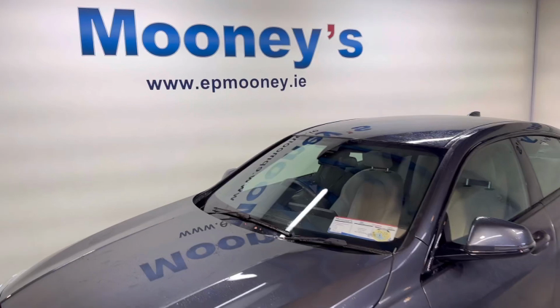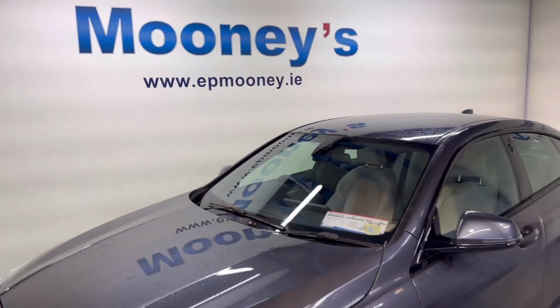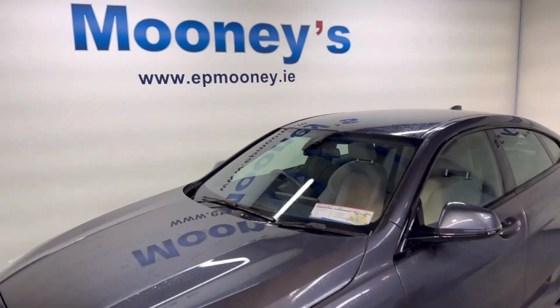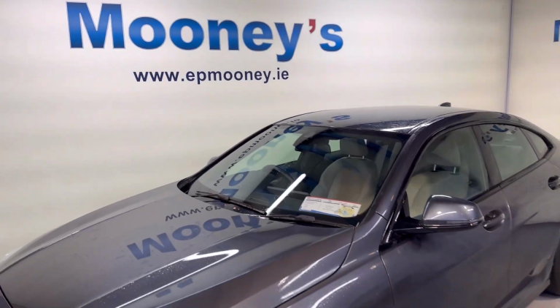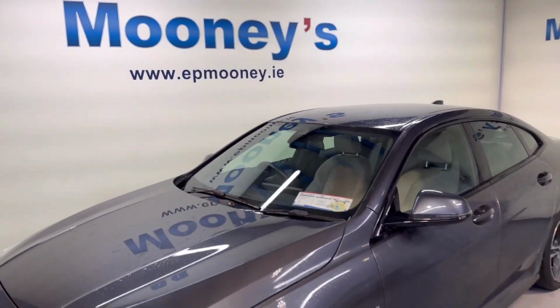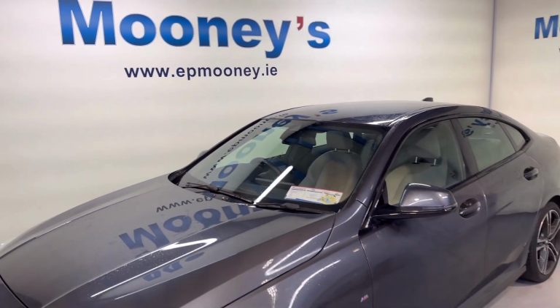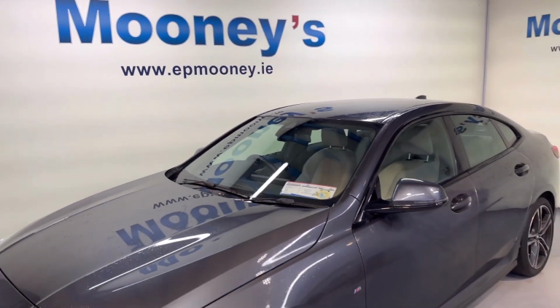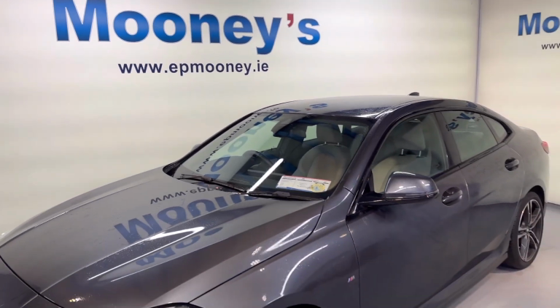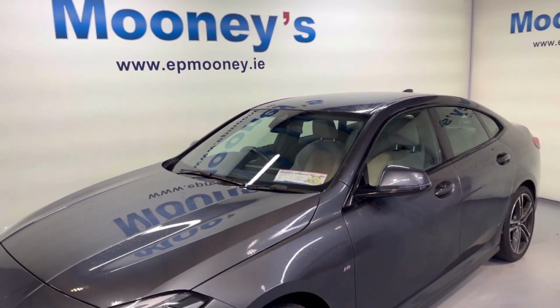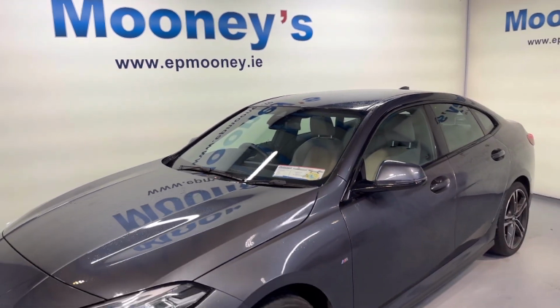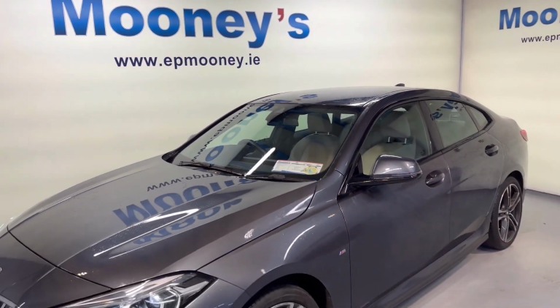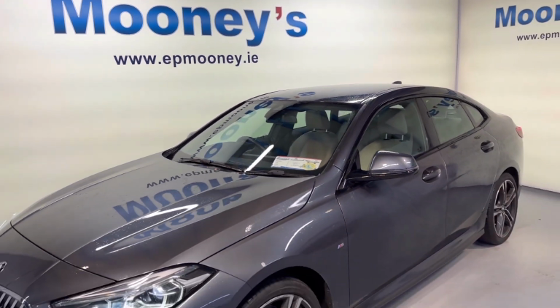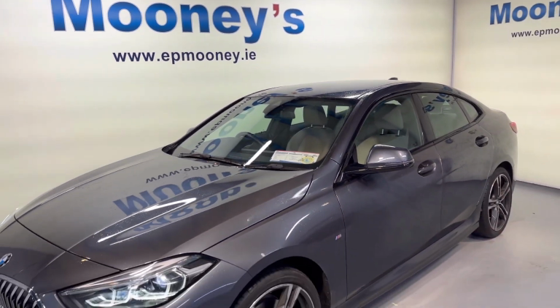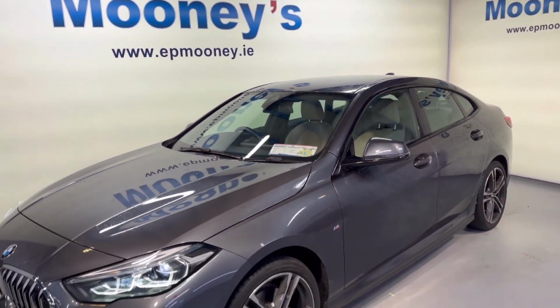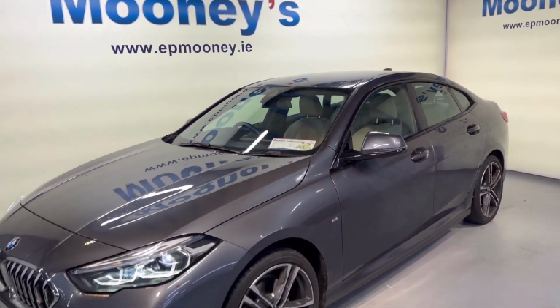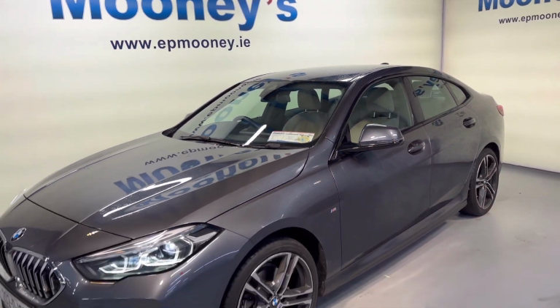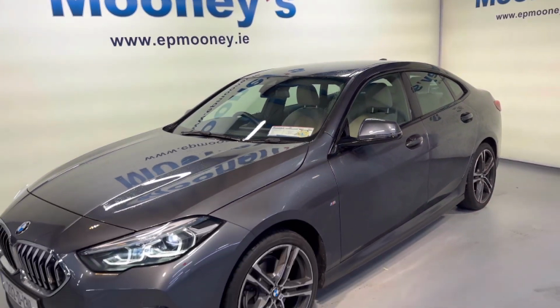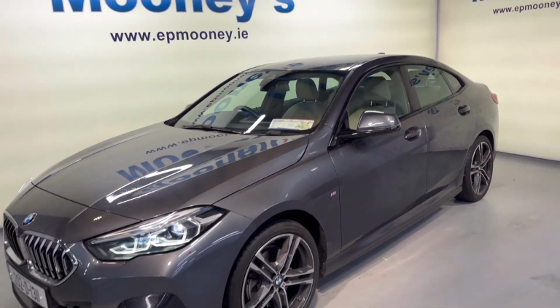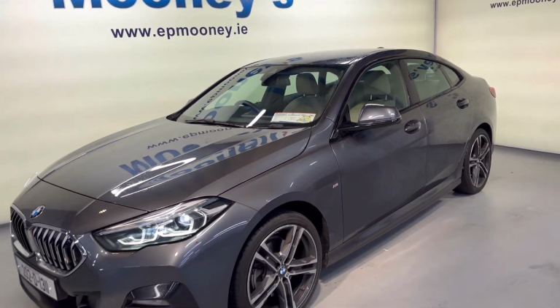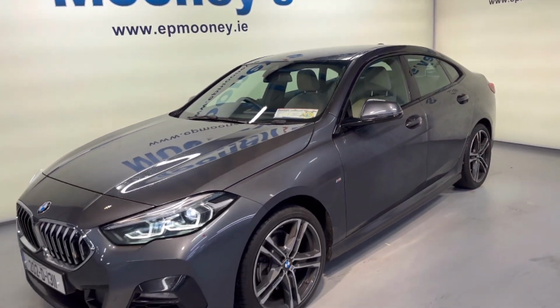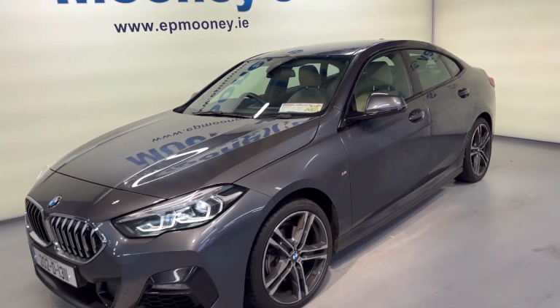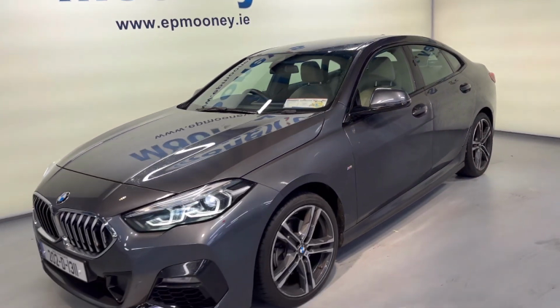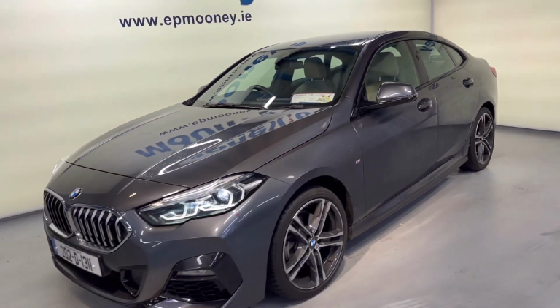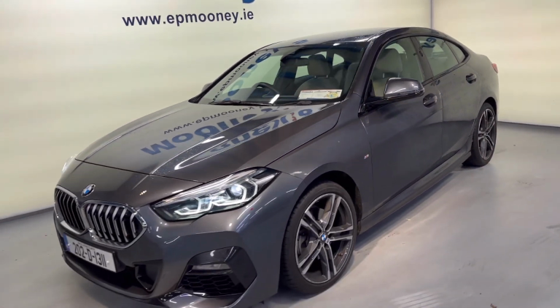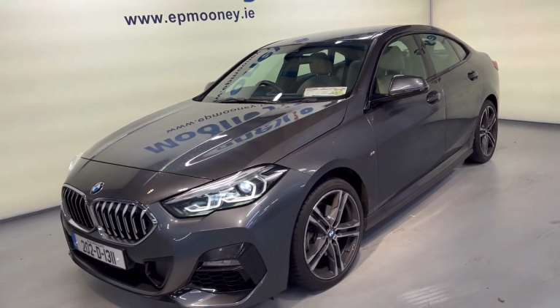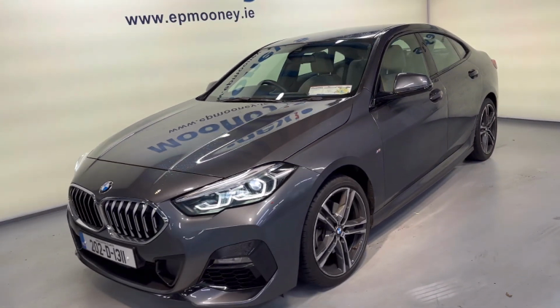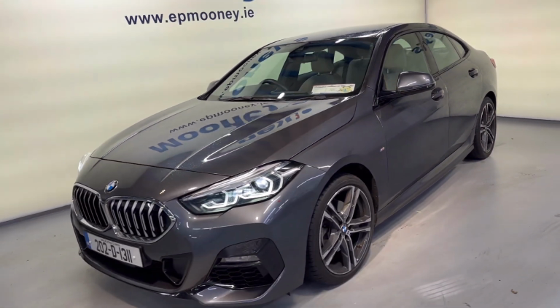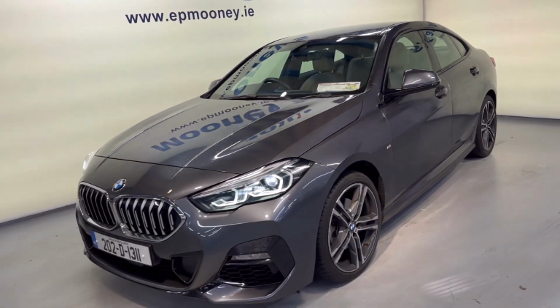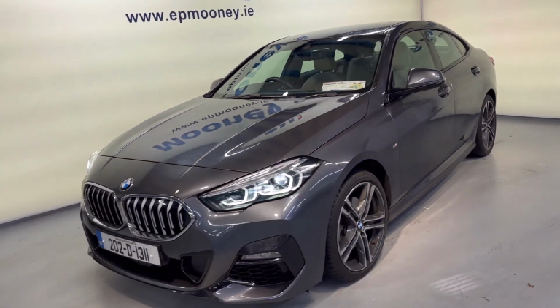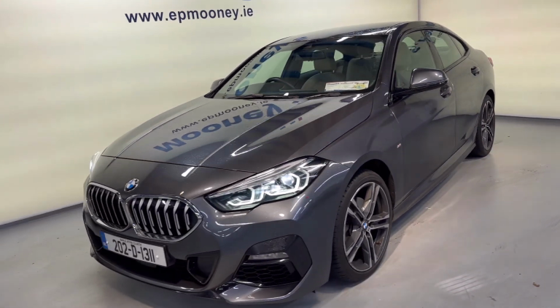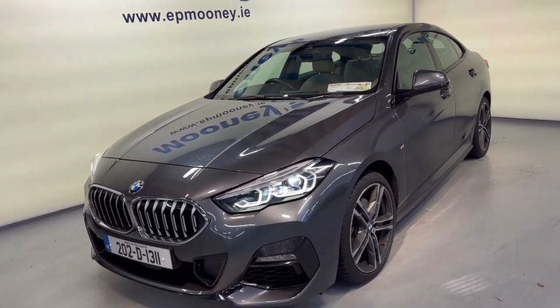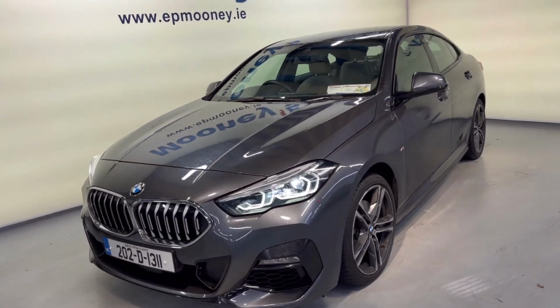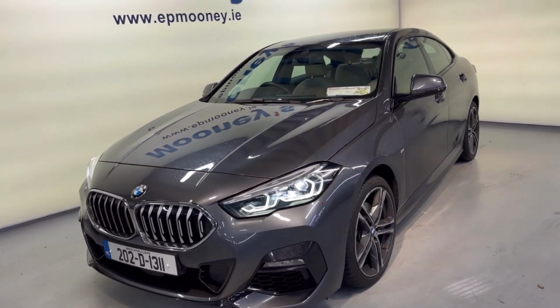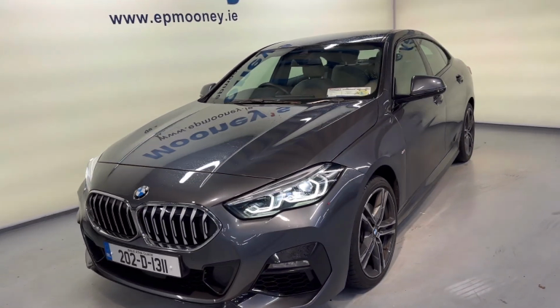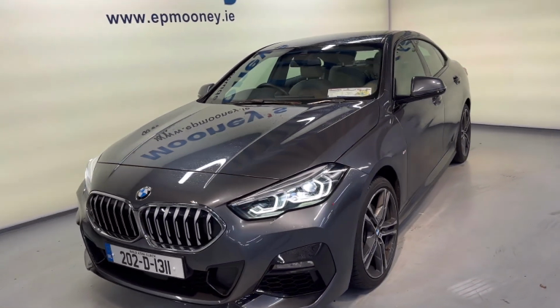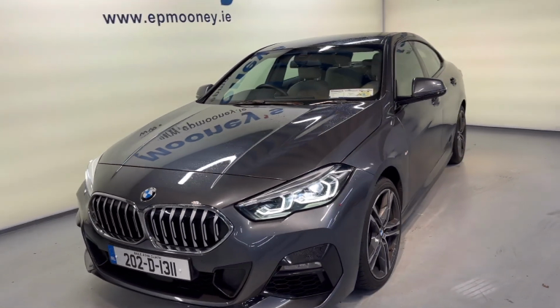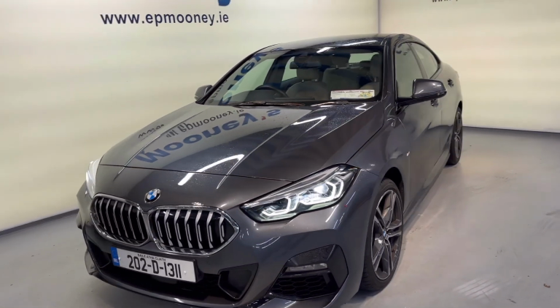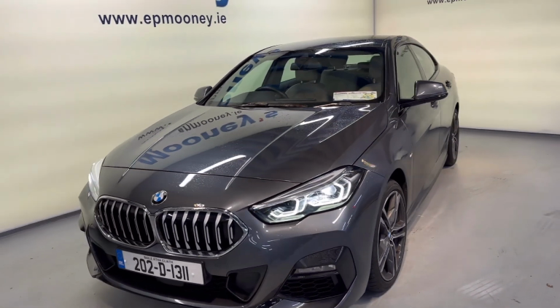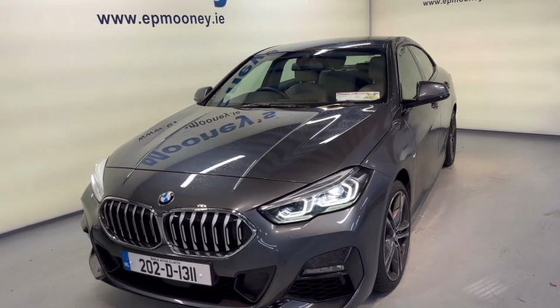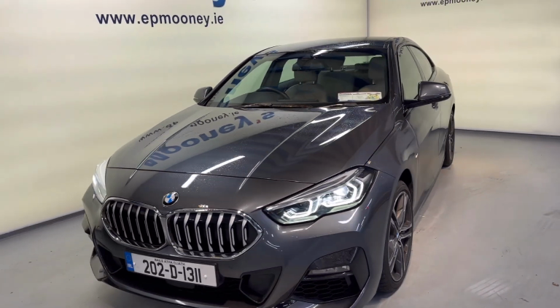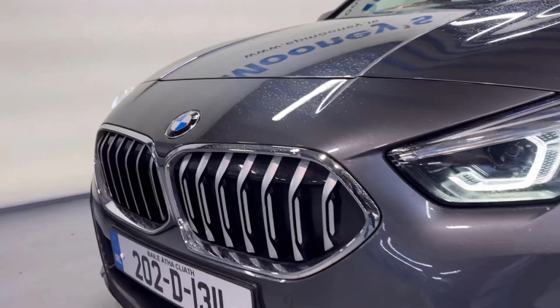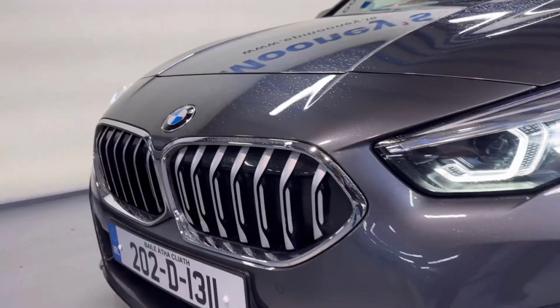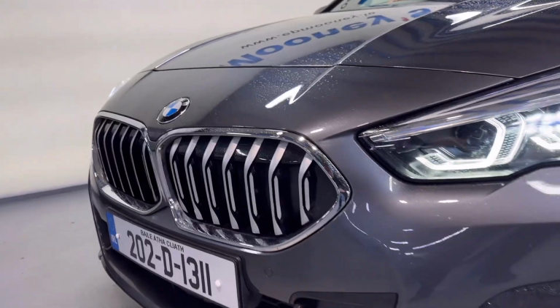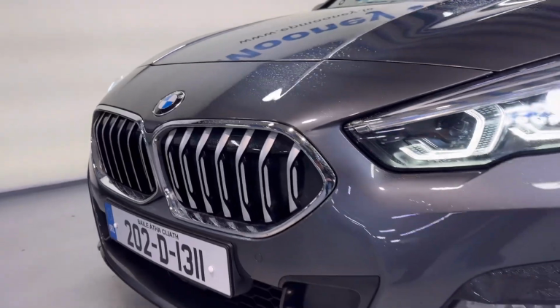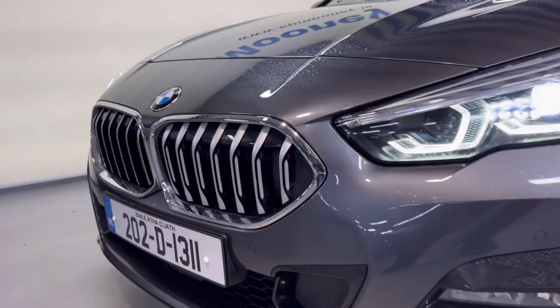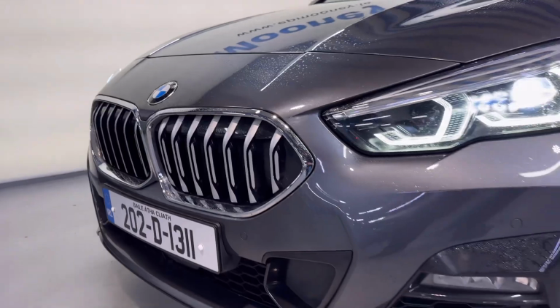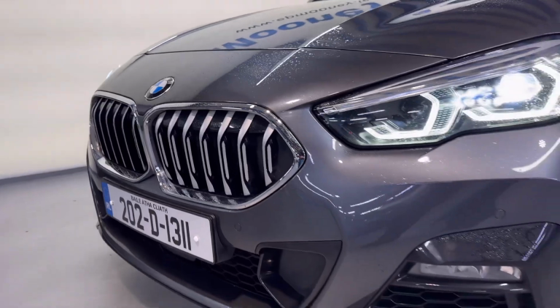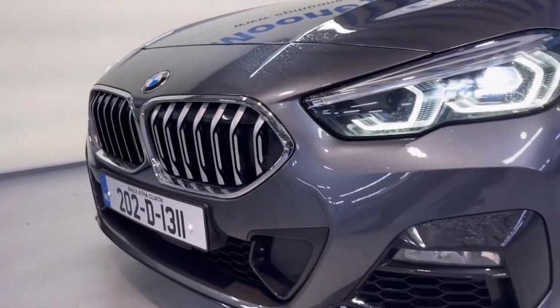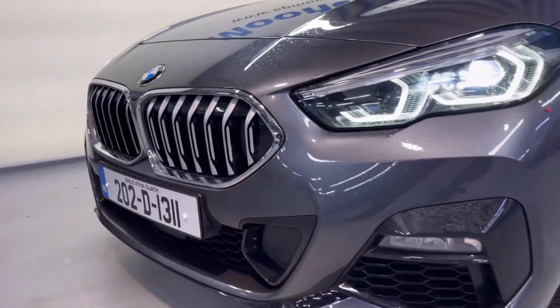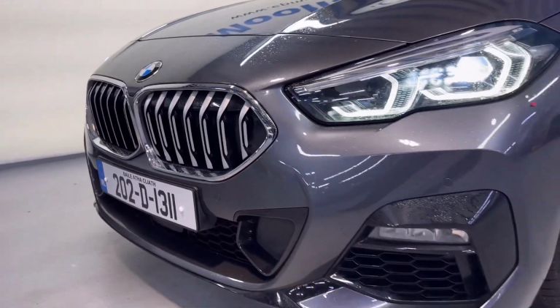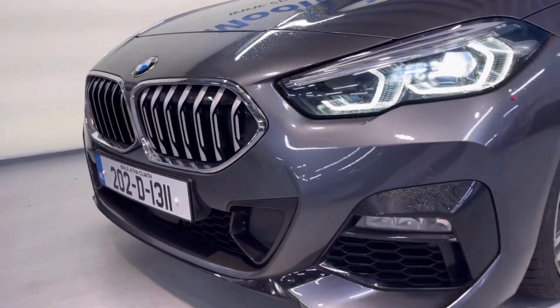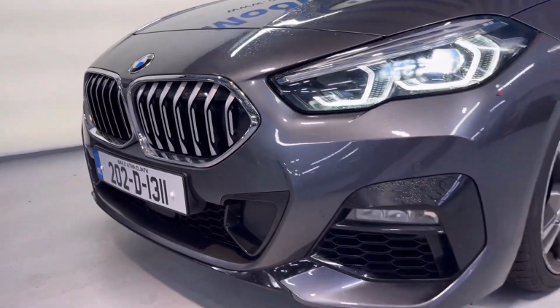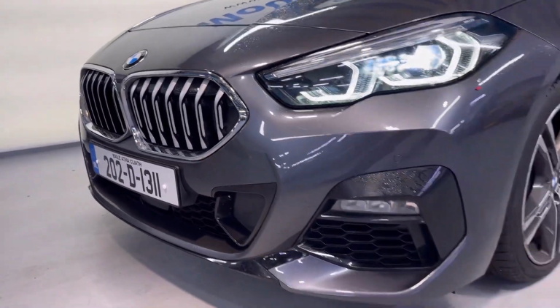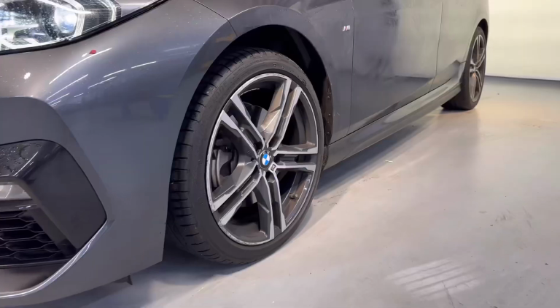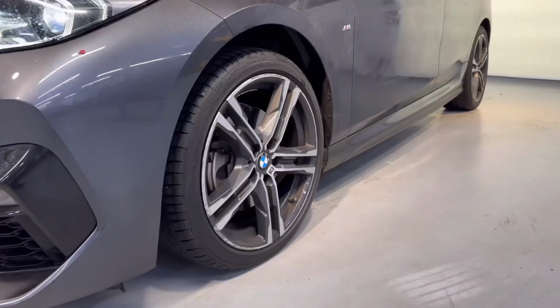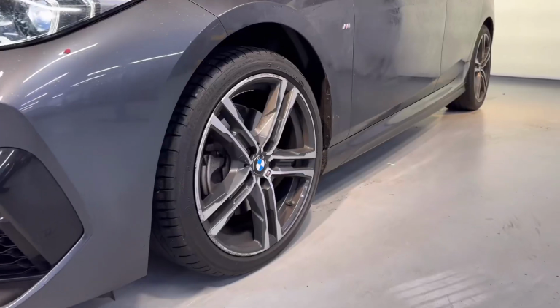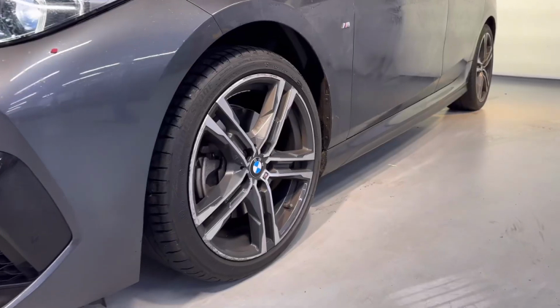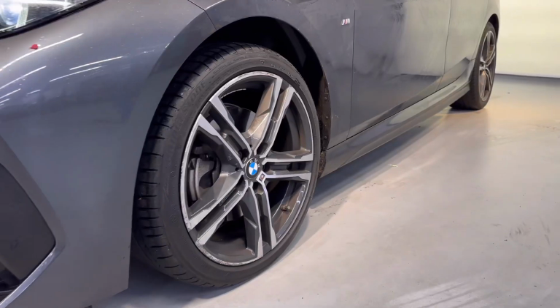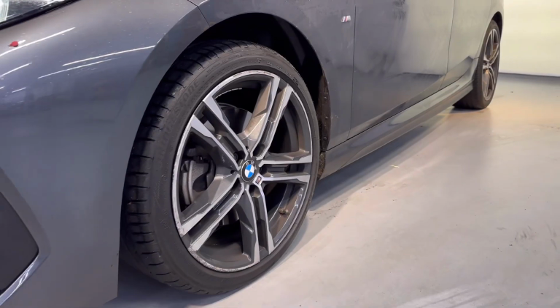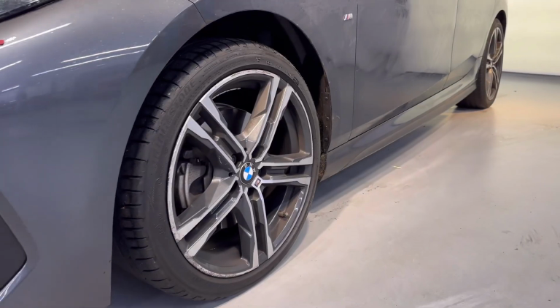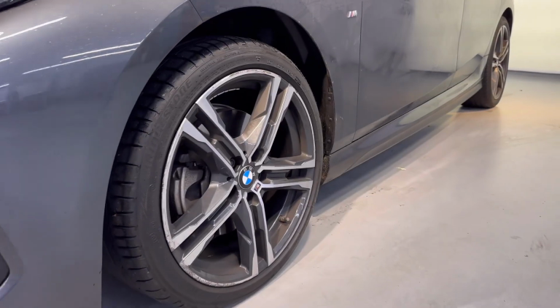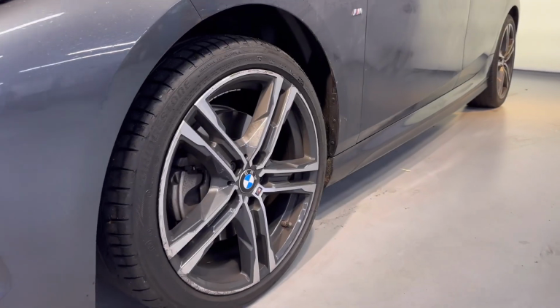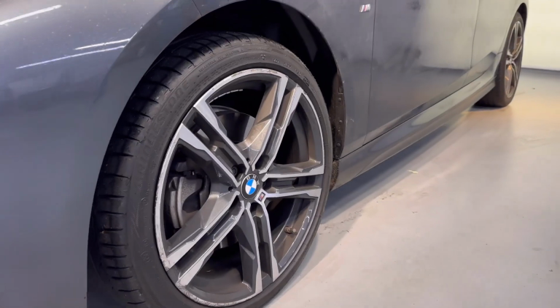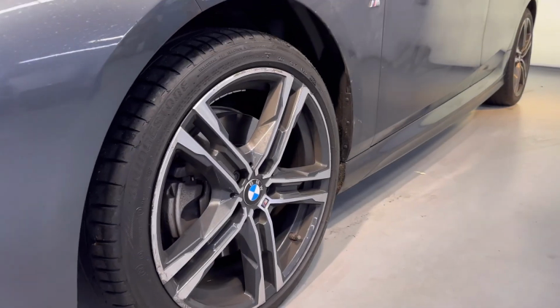Welcome to Mooney's Garage here on the Long Mile Road. Today we have this stunning 2022 BMW 218i M Sport available for sale.